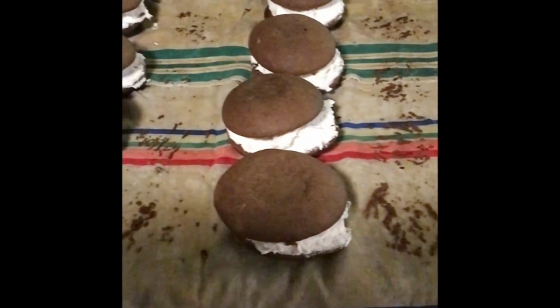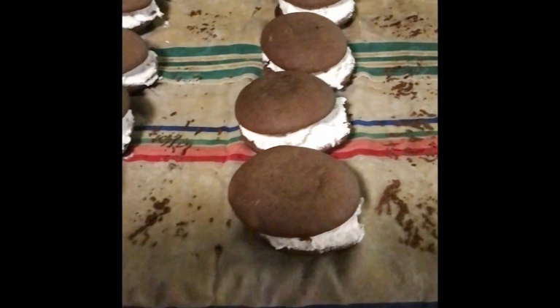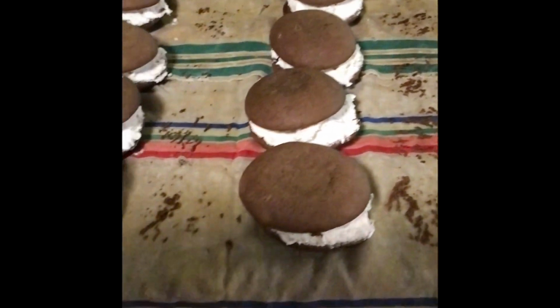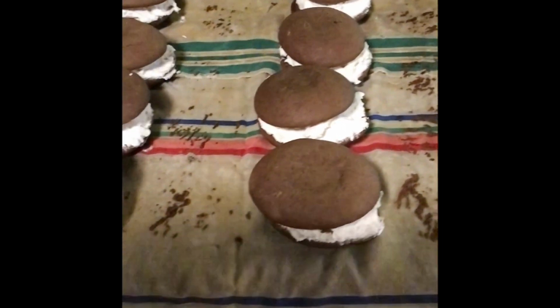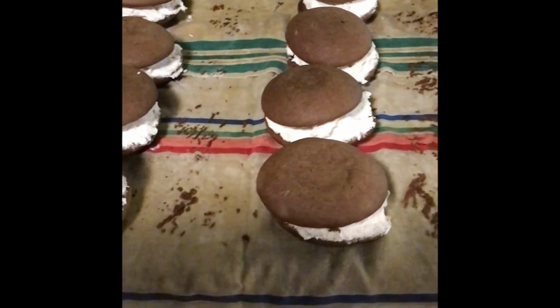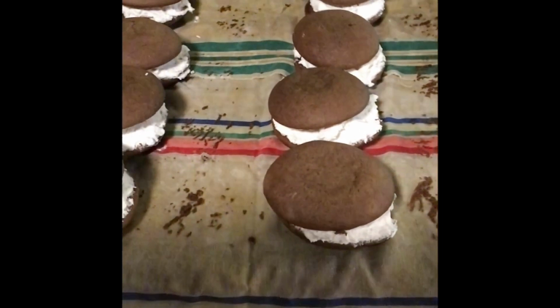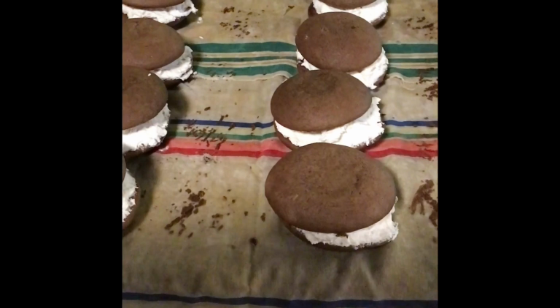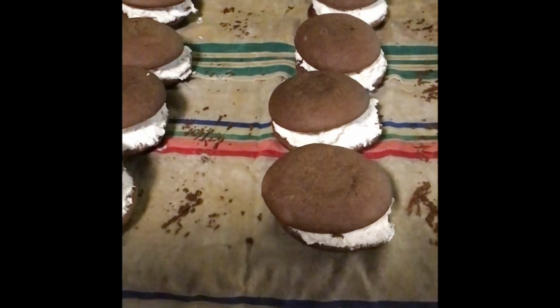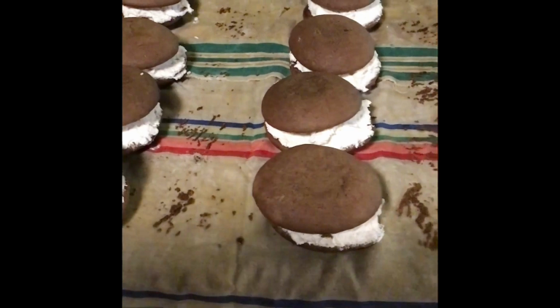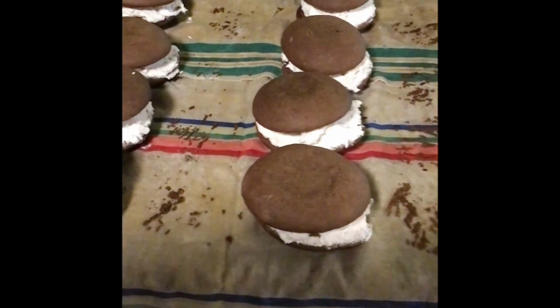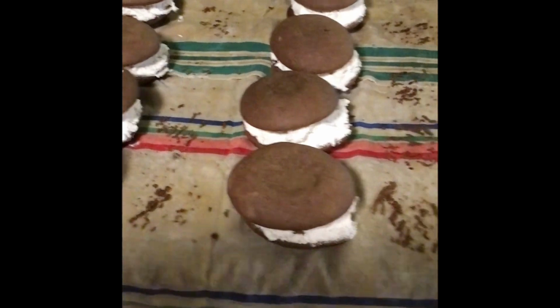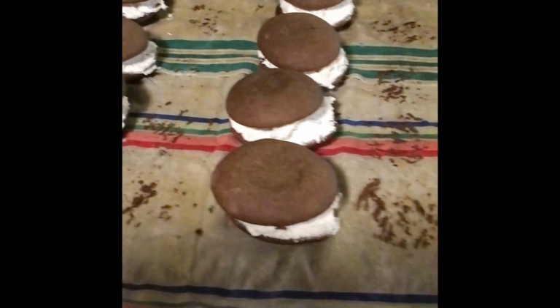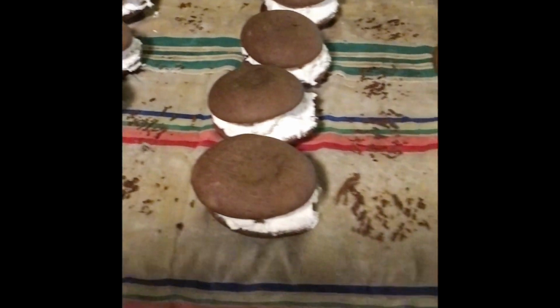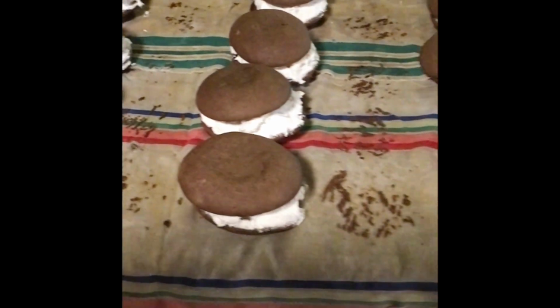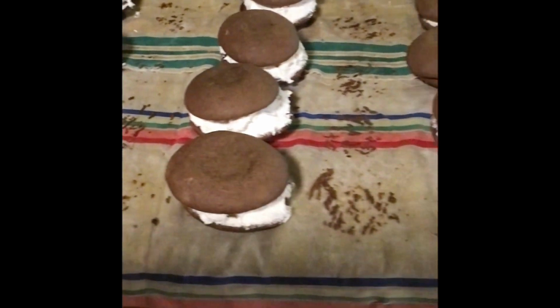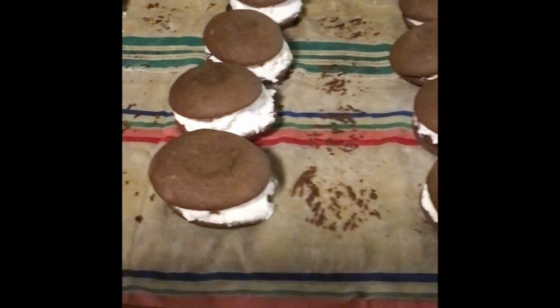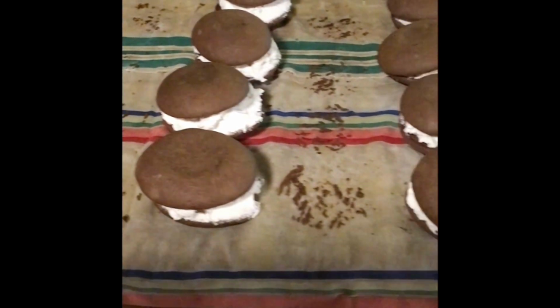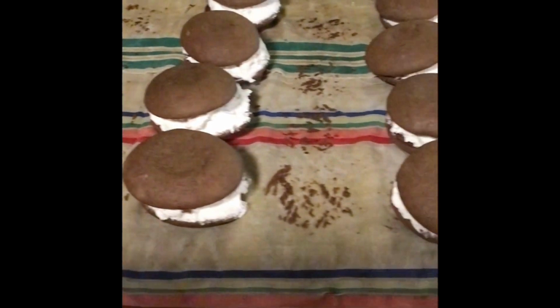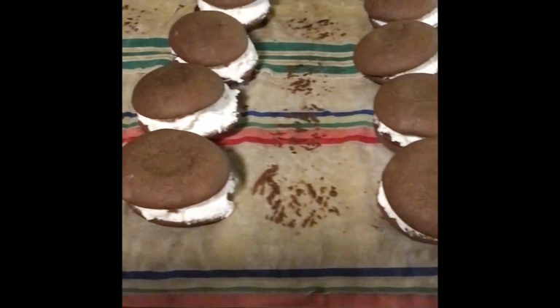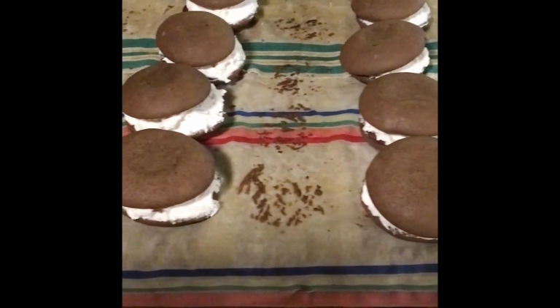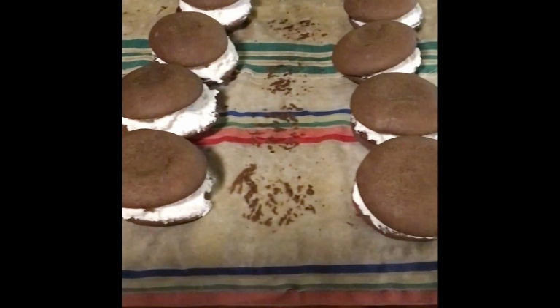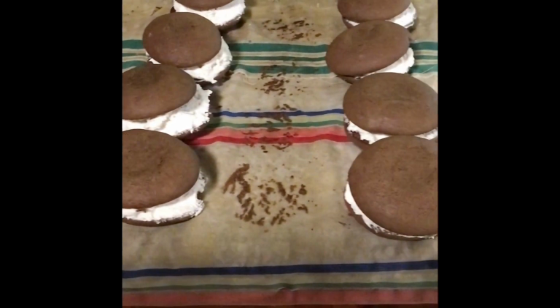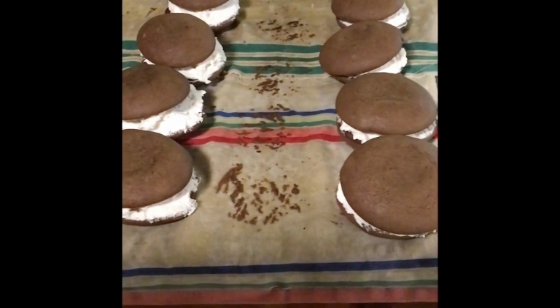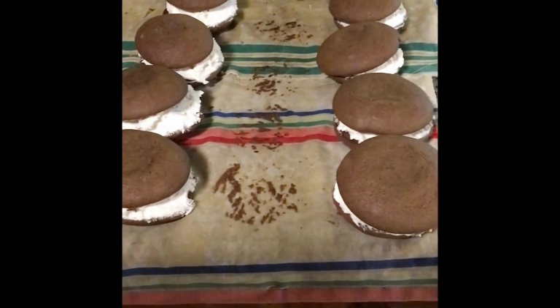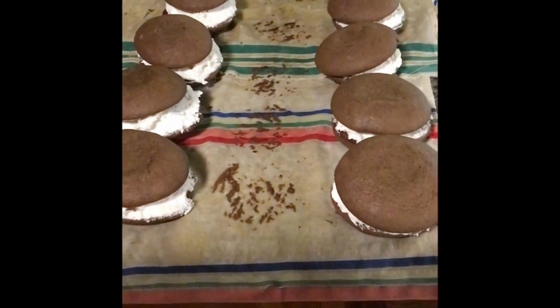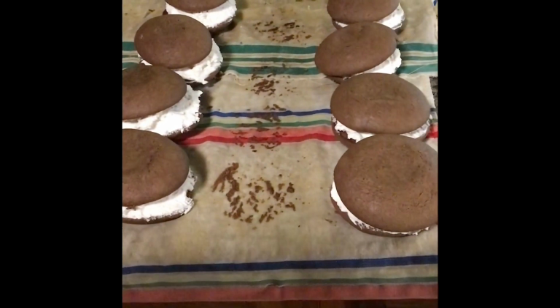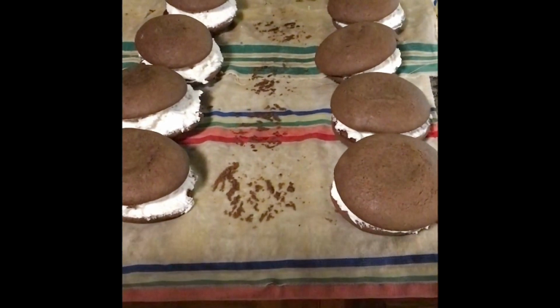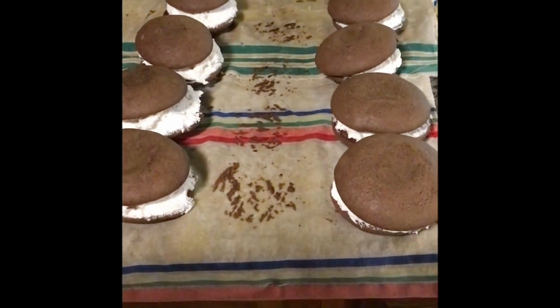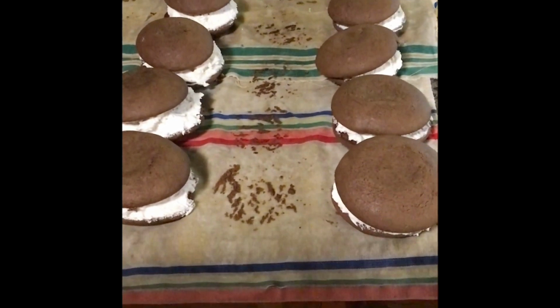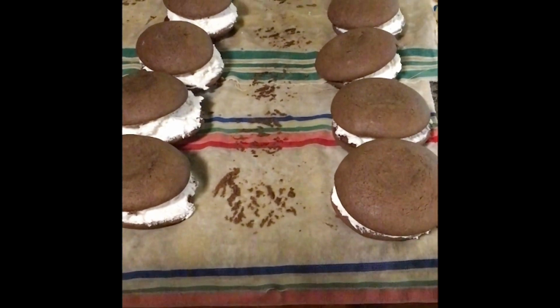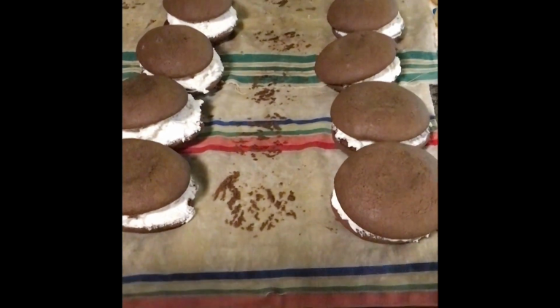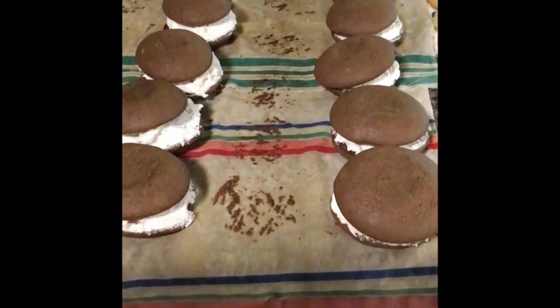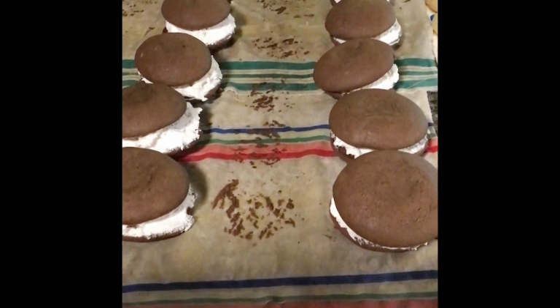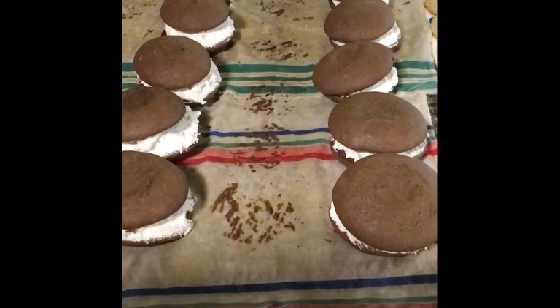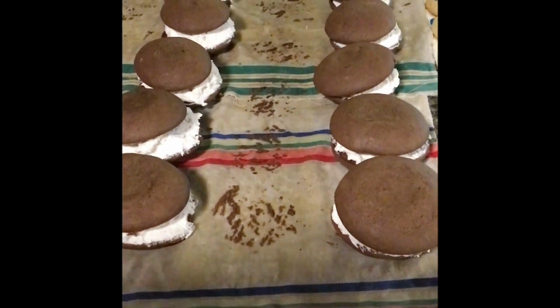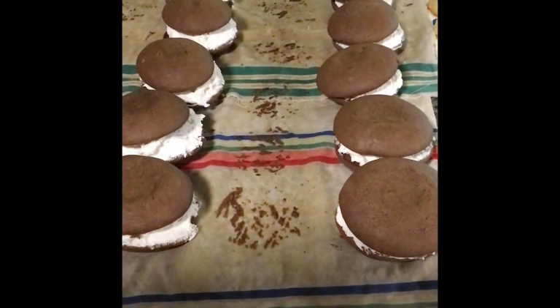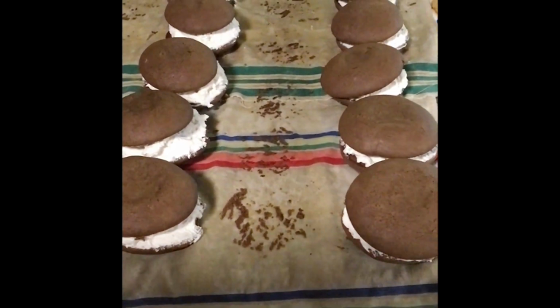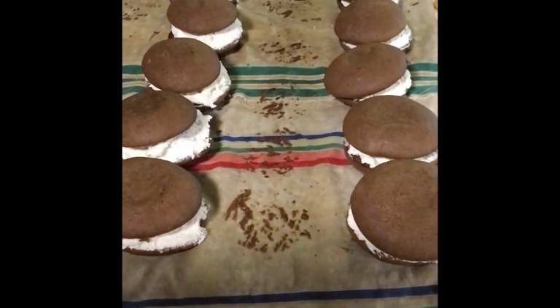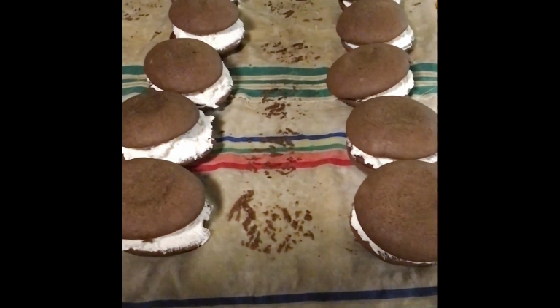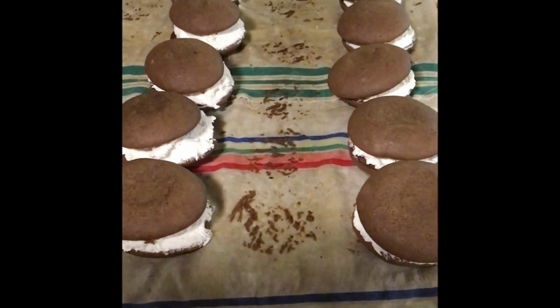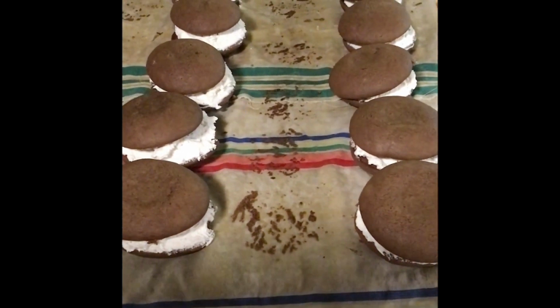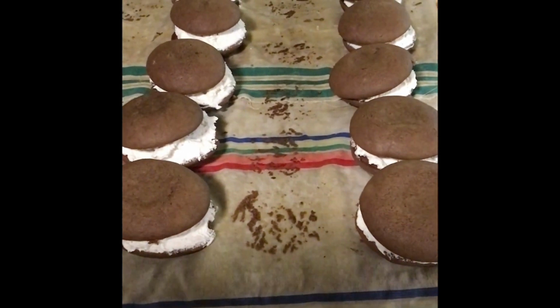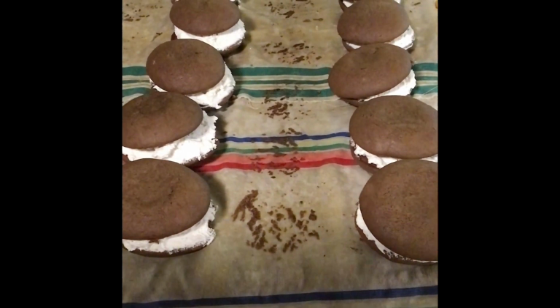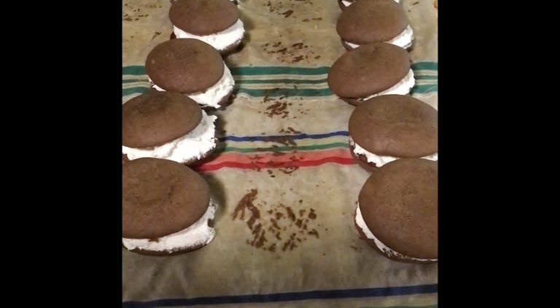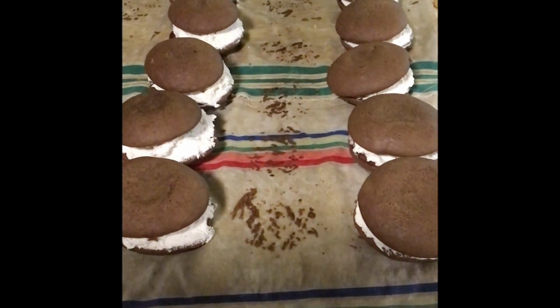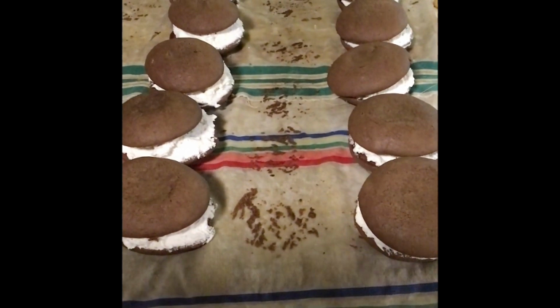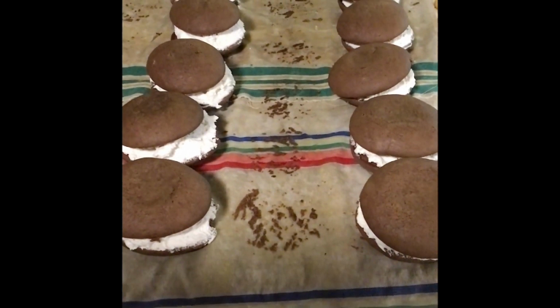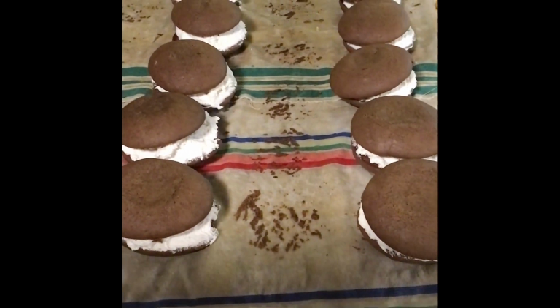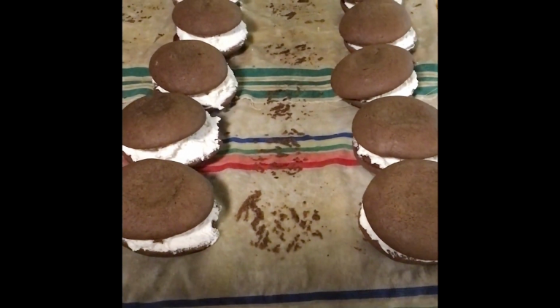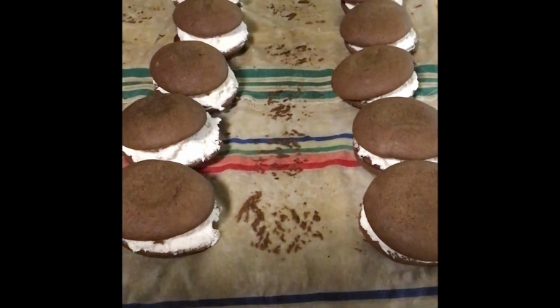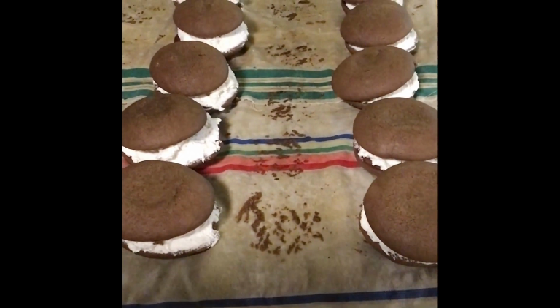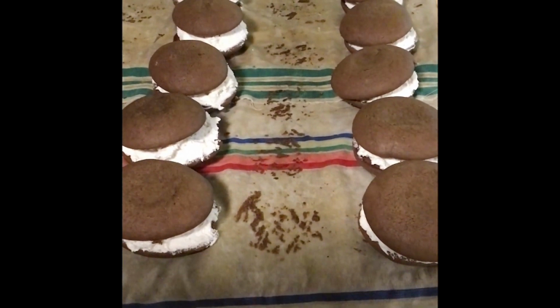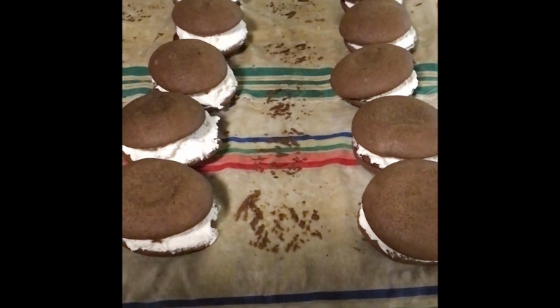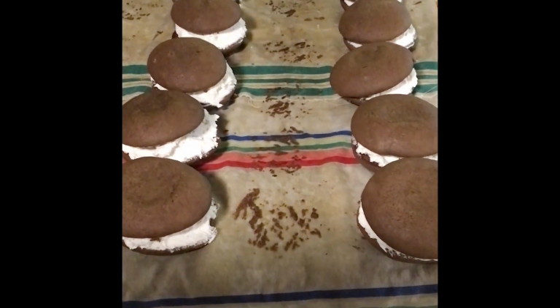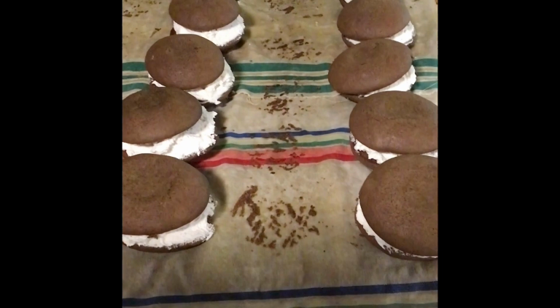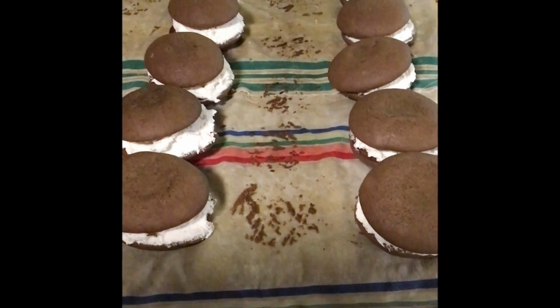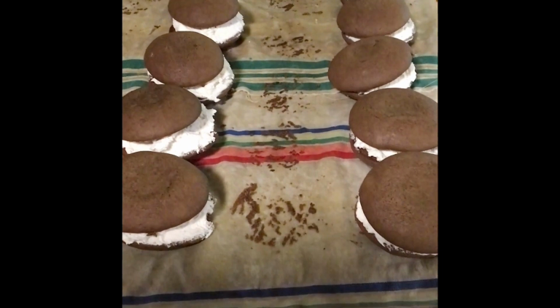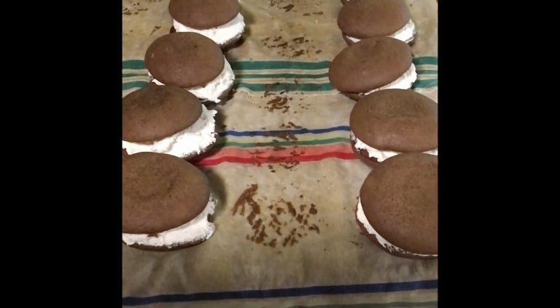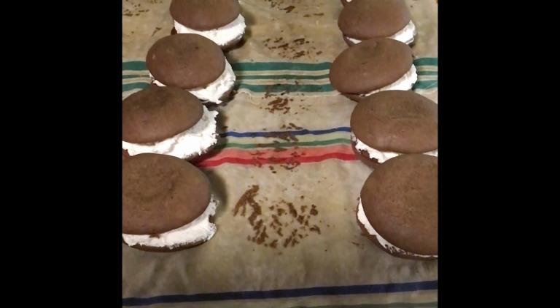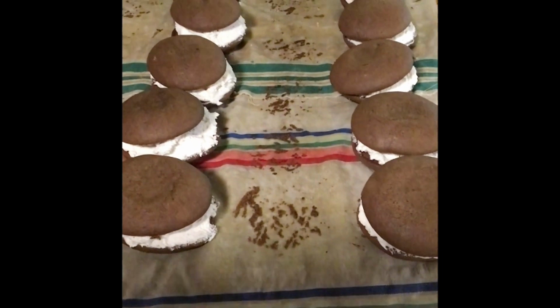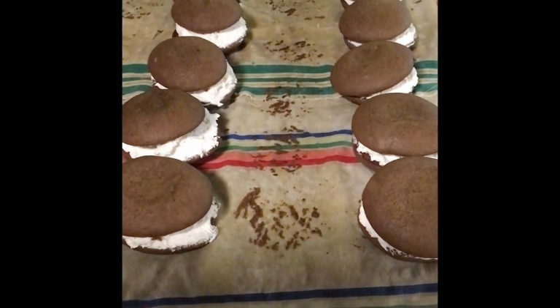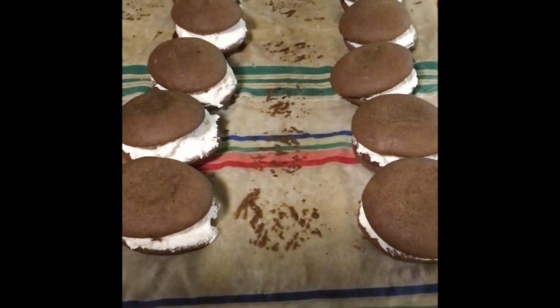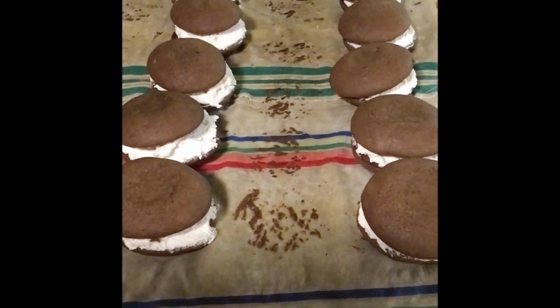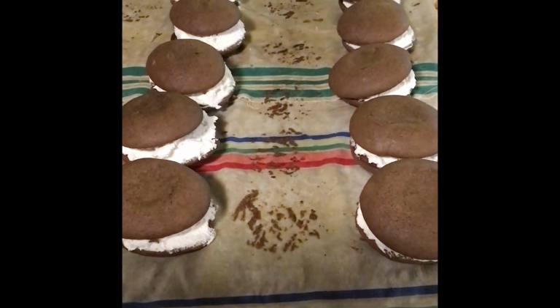They're ready to put in the freezer, and we'll be going to camp very soon, so stay tuned for more. Make sure you subscribe.